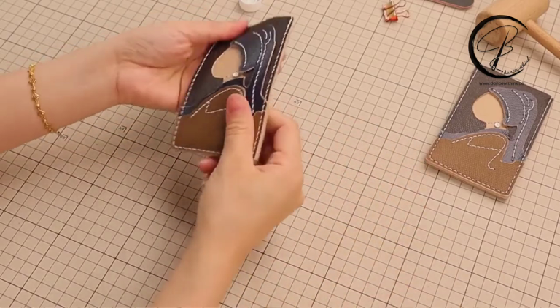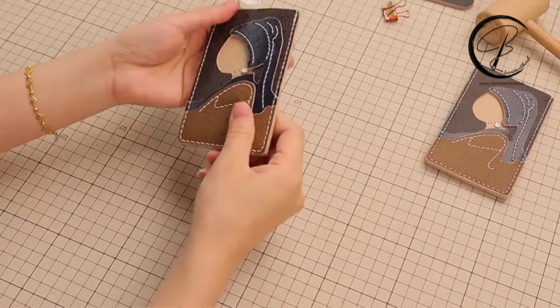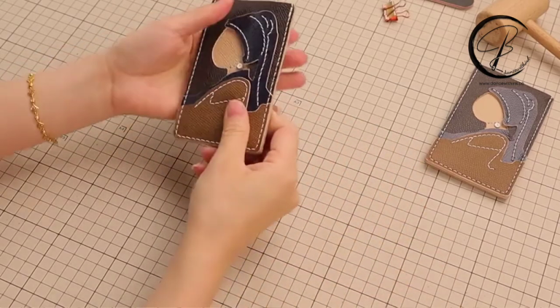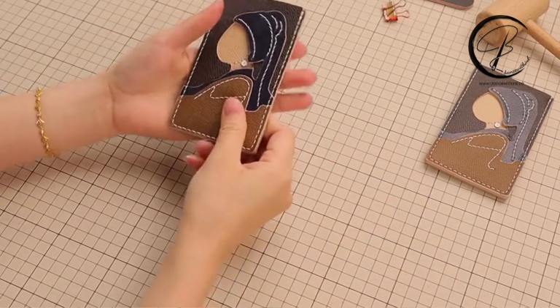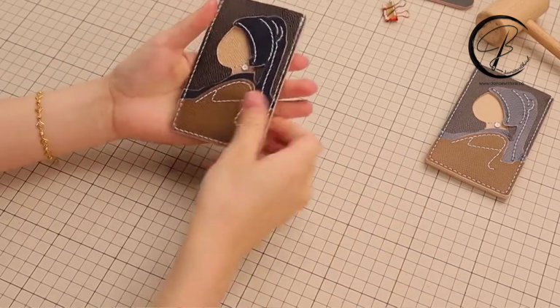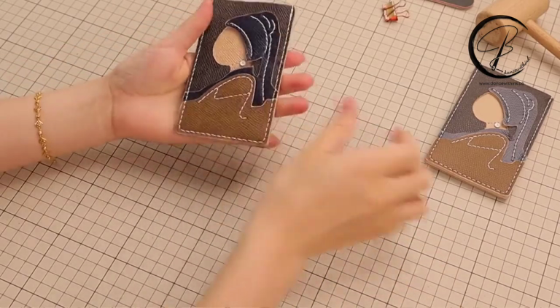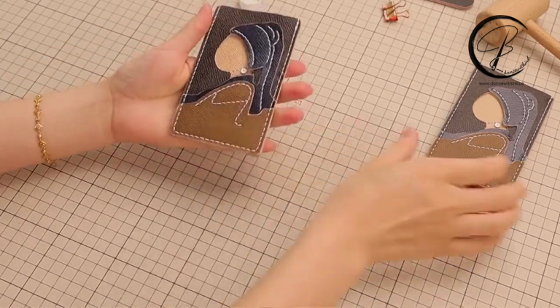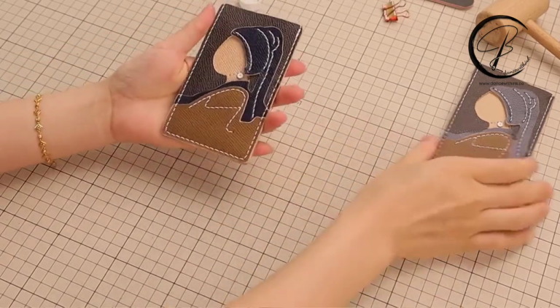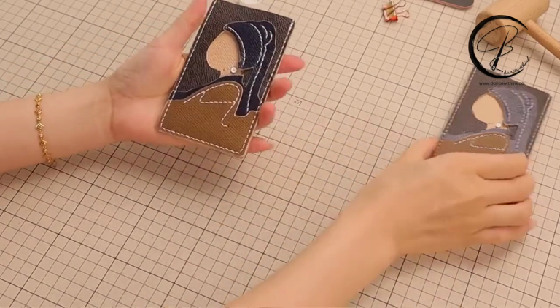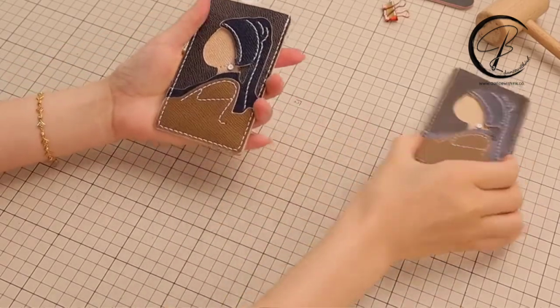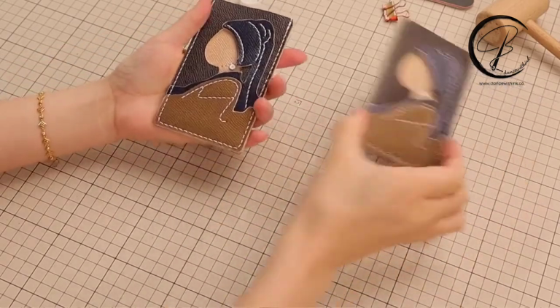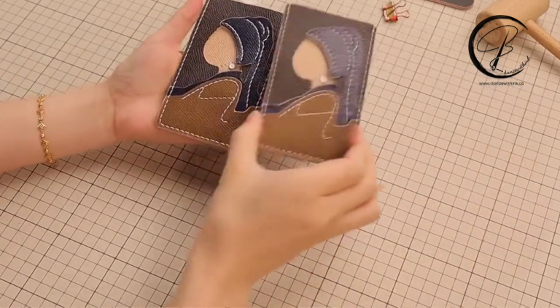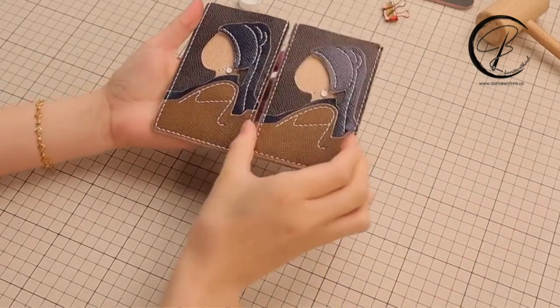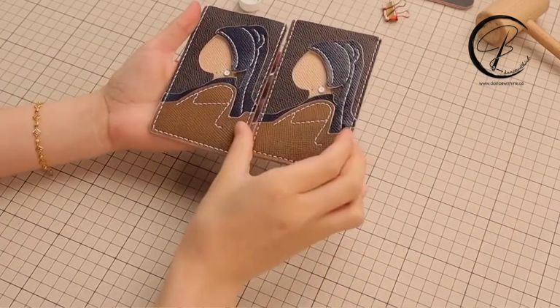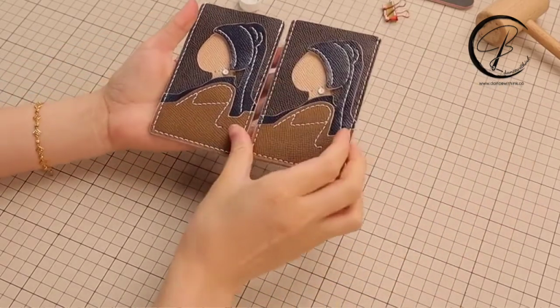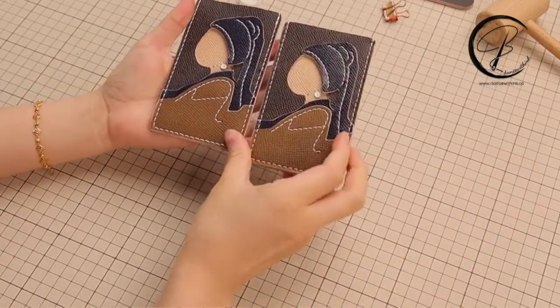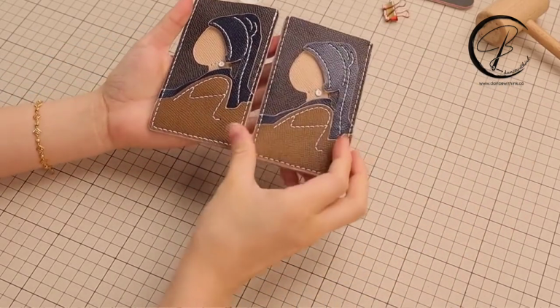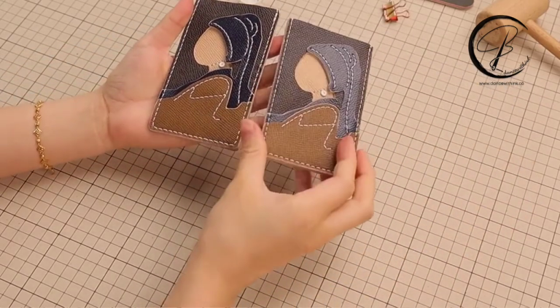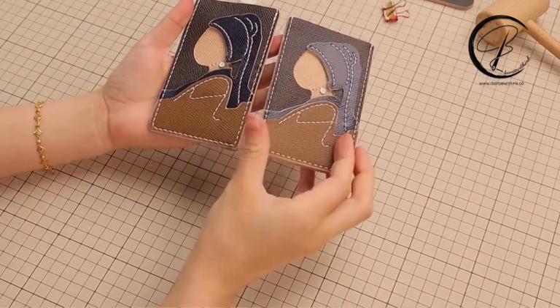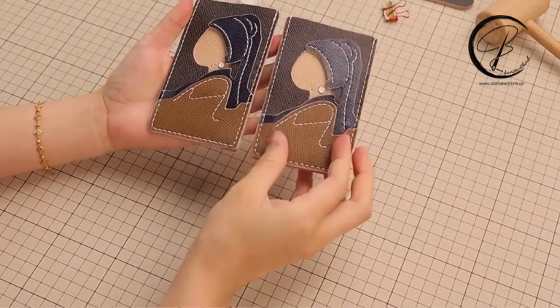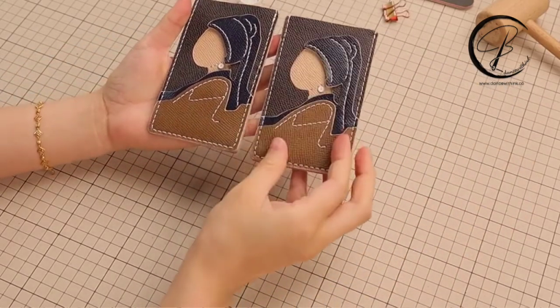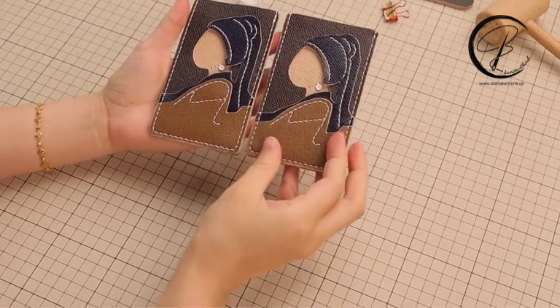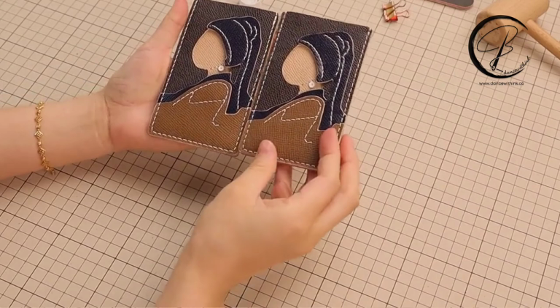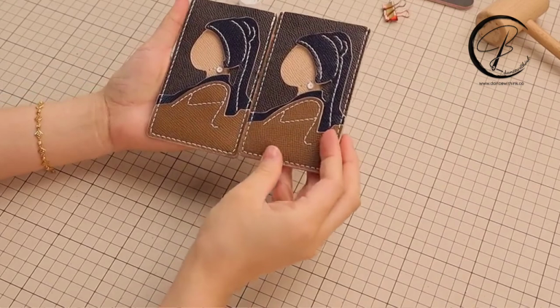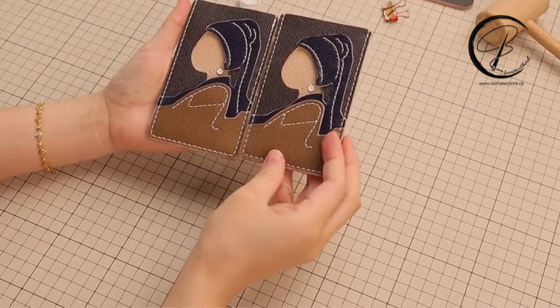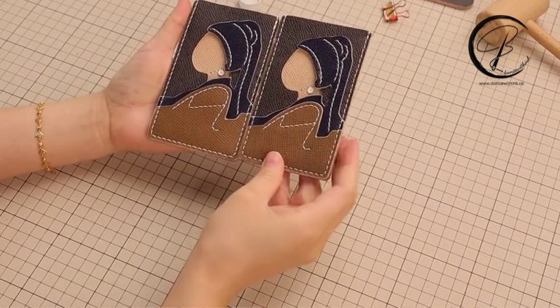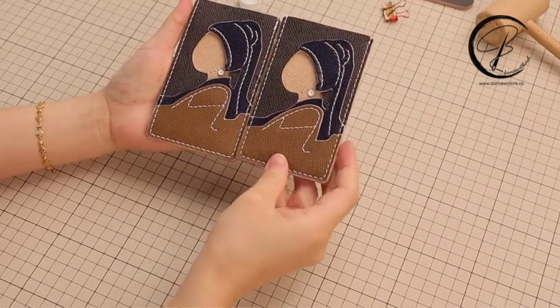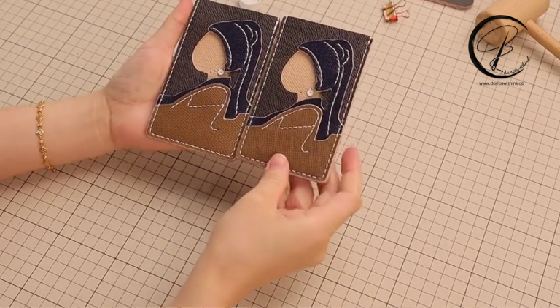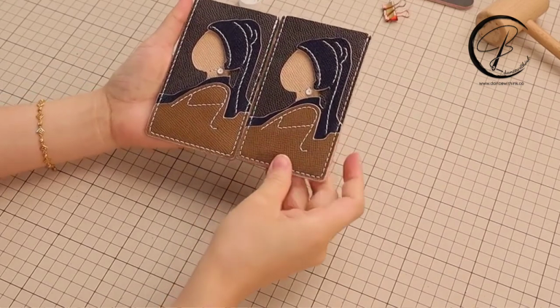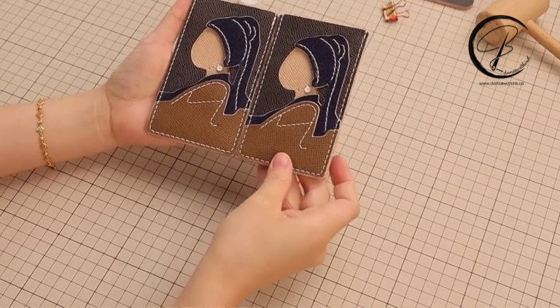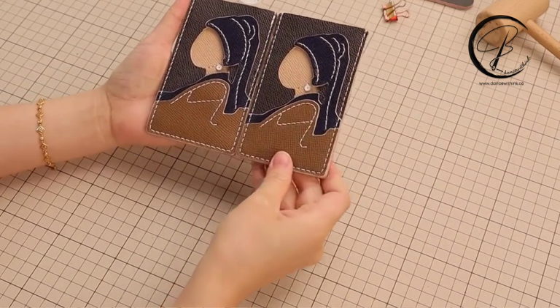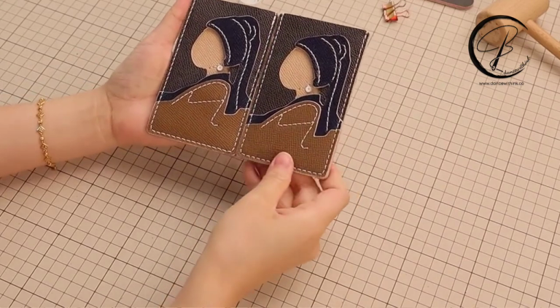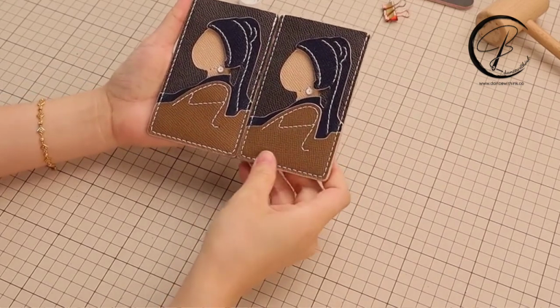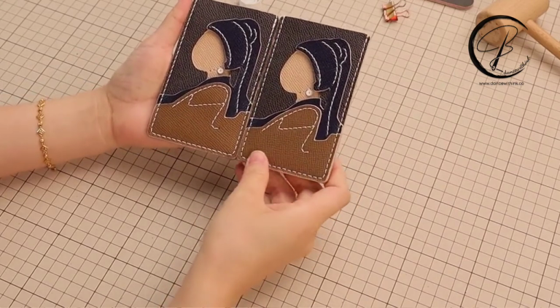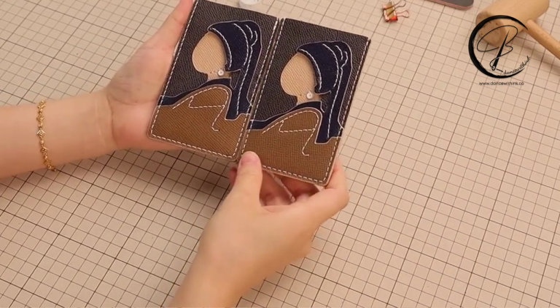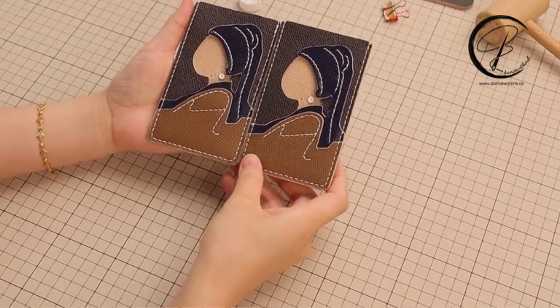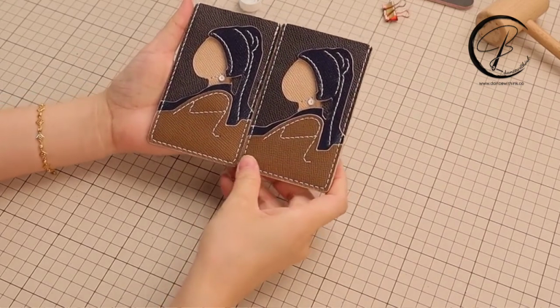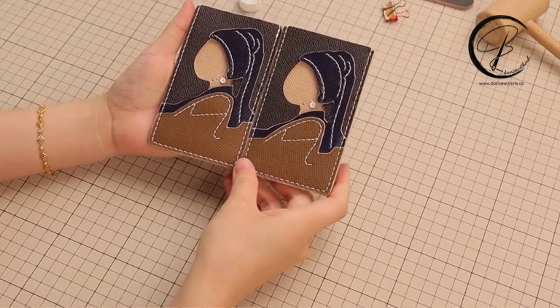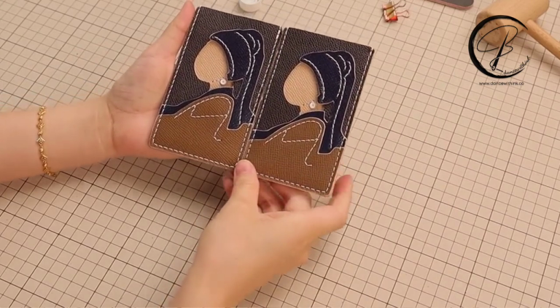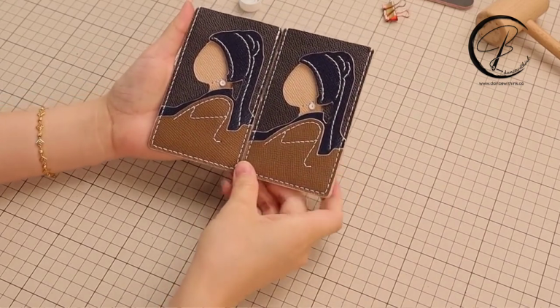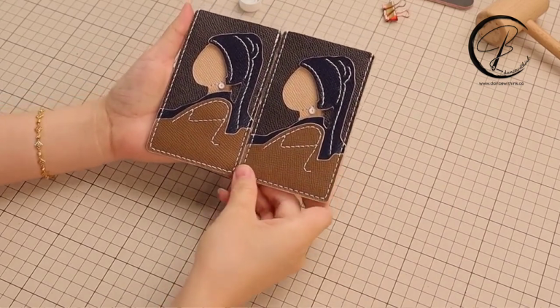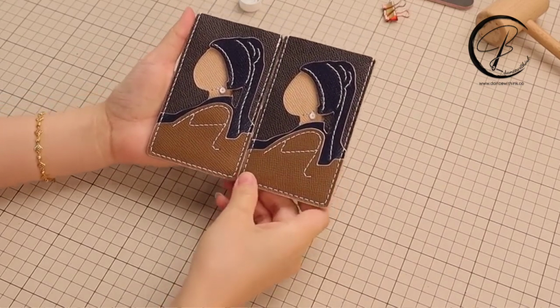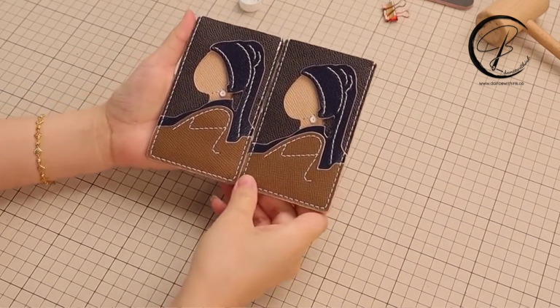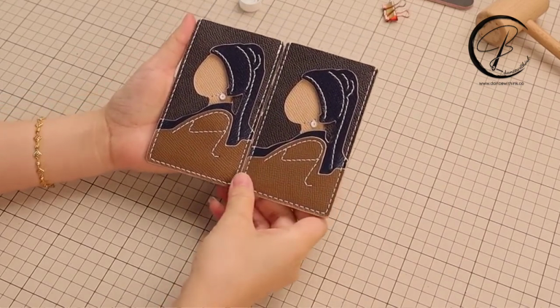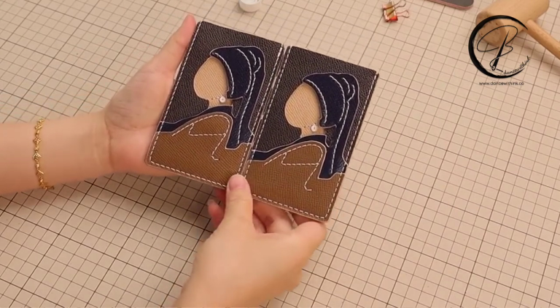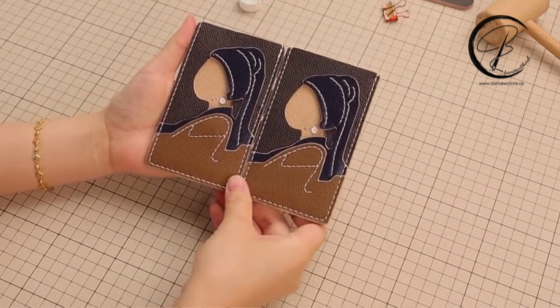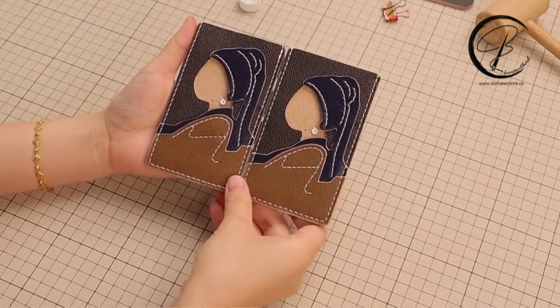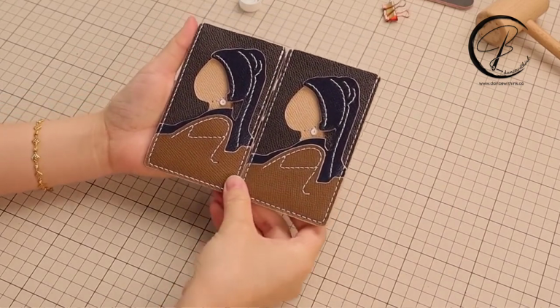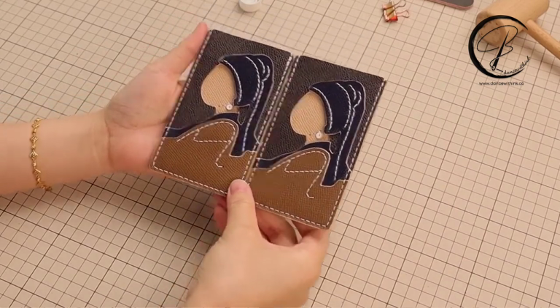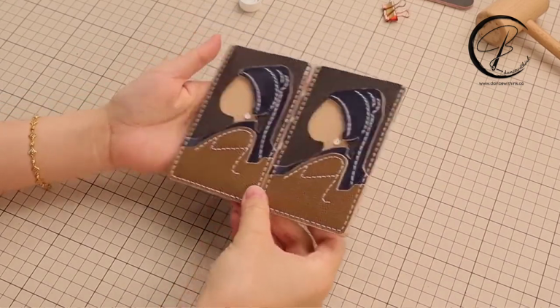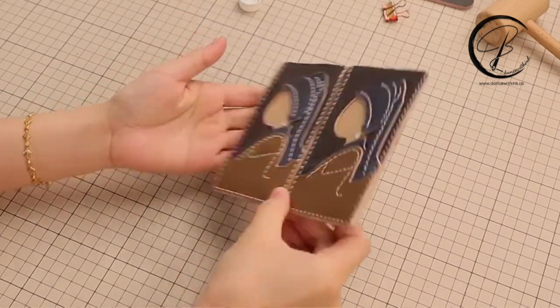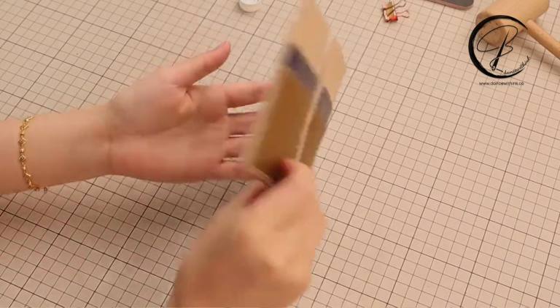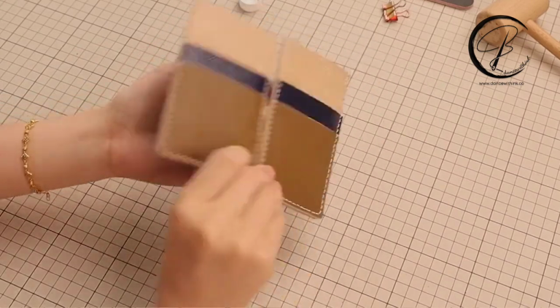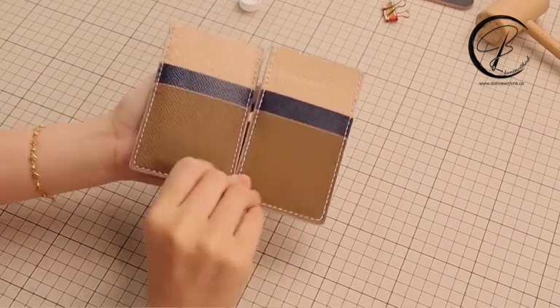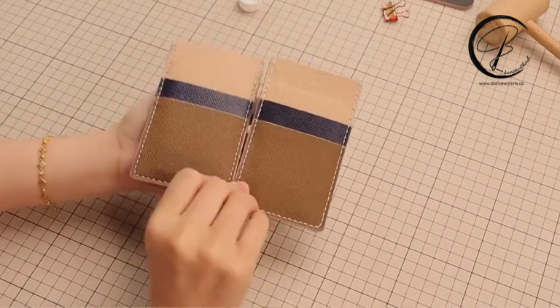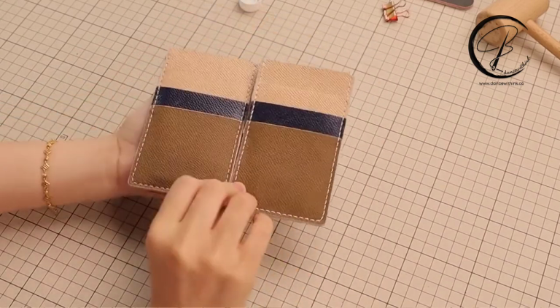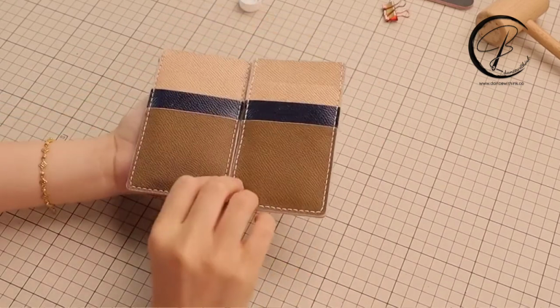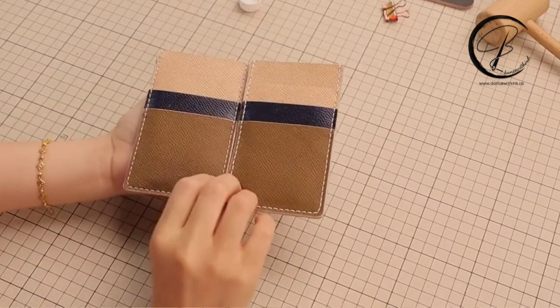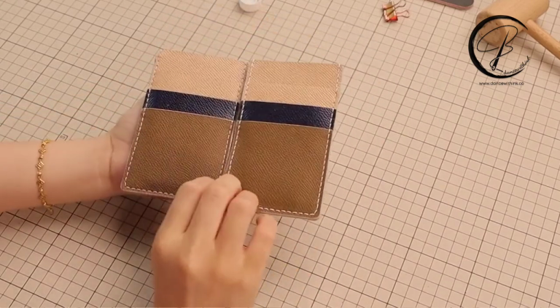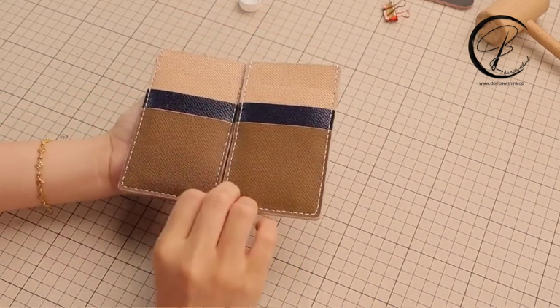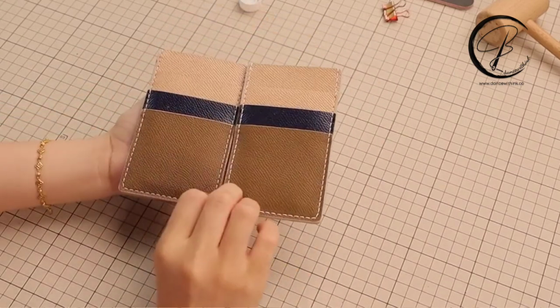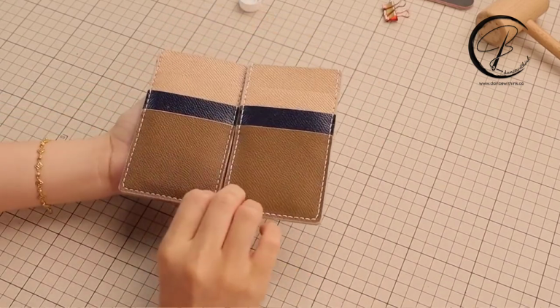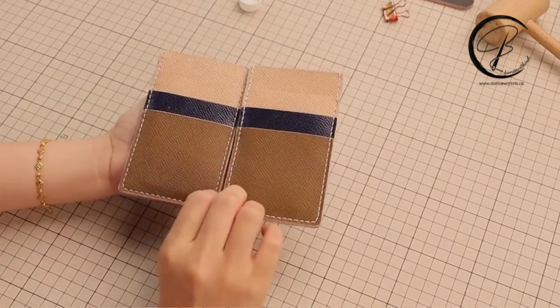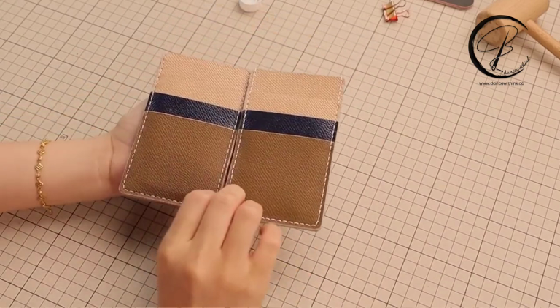Now we have finished this card holder. Hope you guys enjoy this process. Thank you for watching.